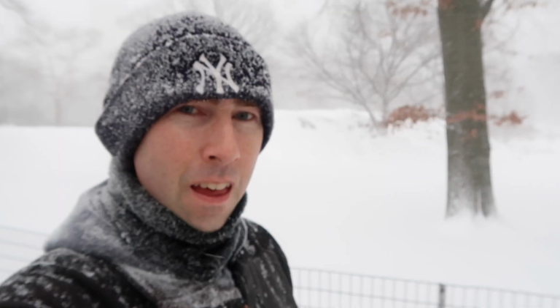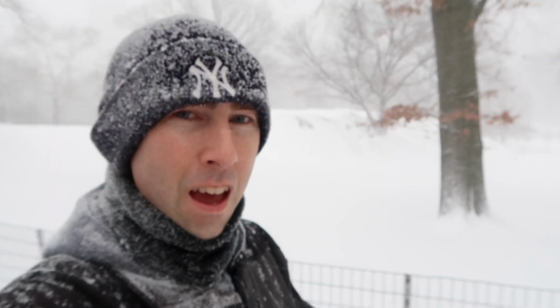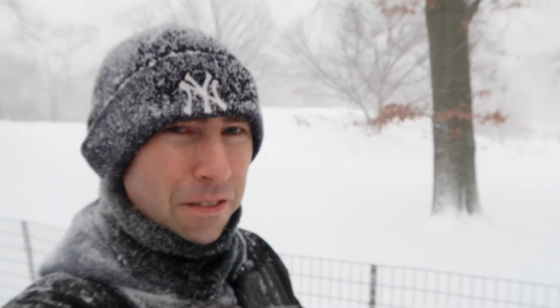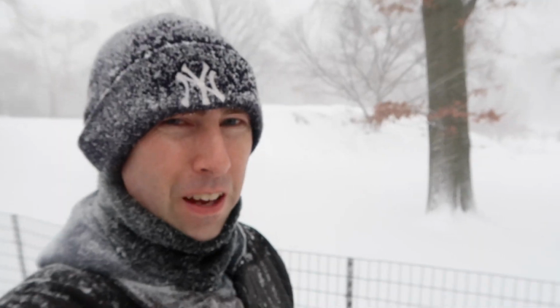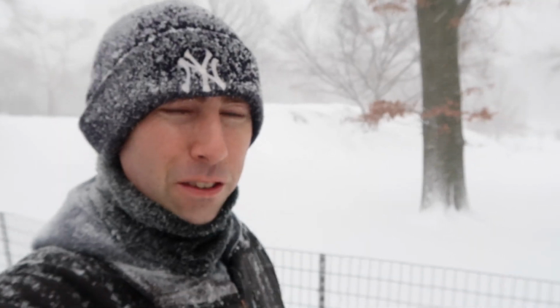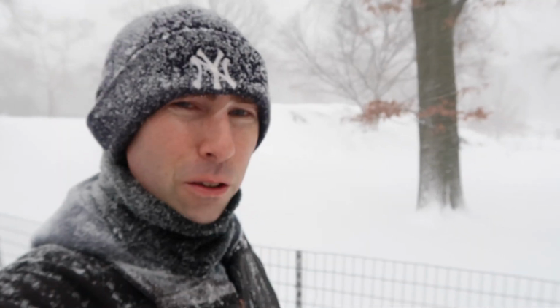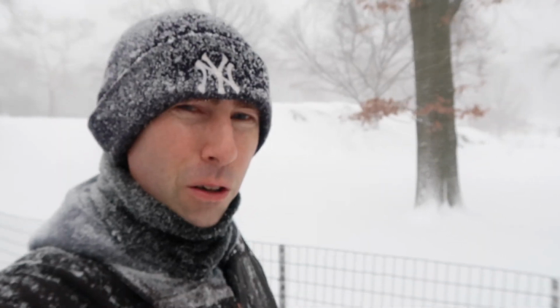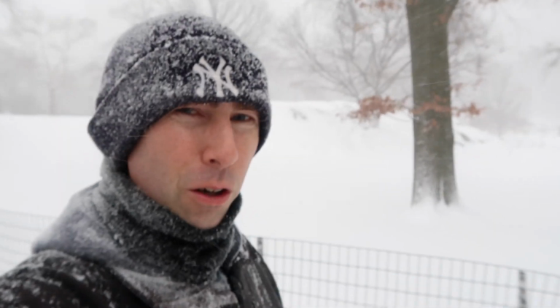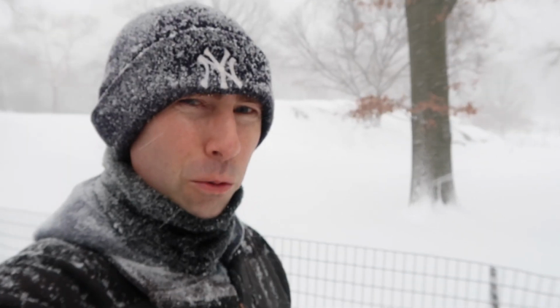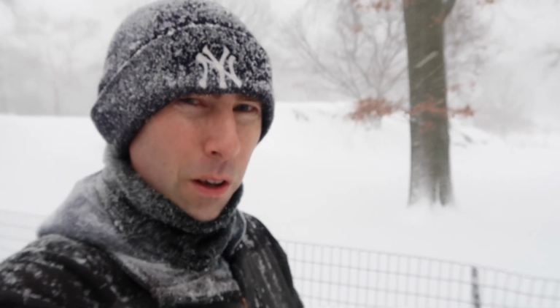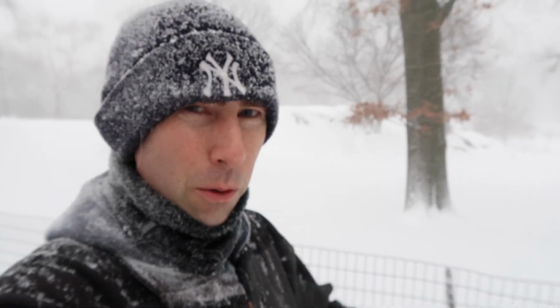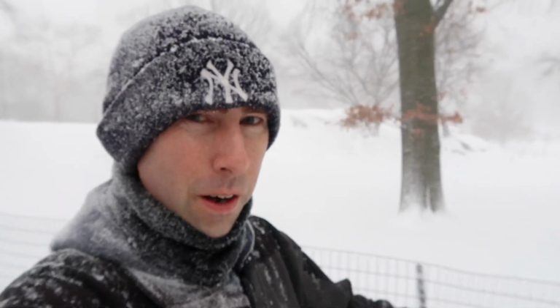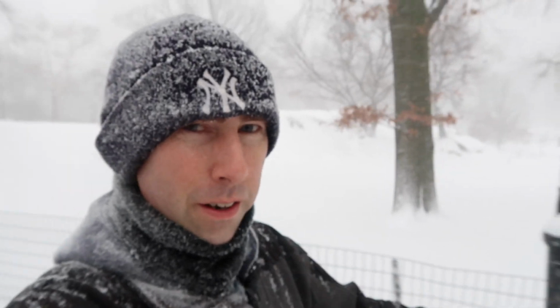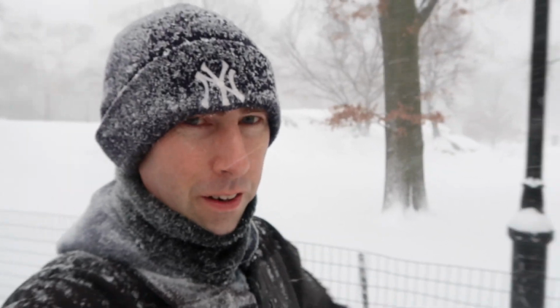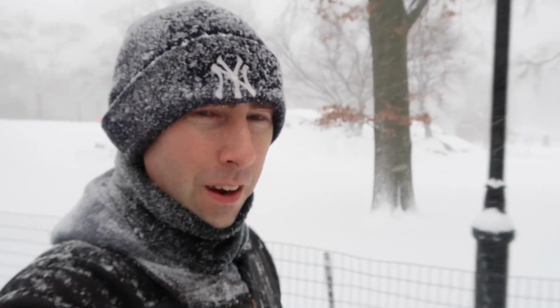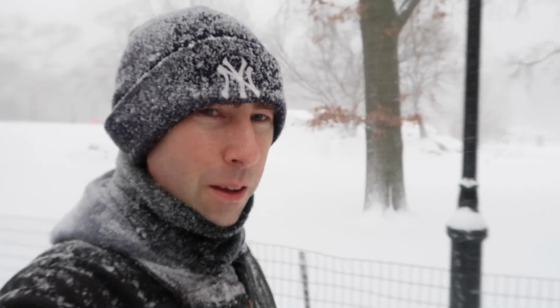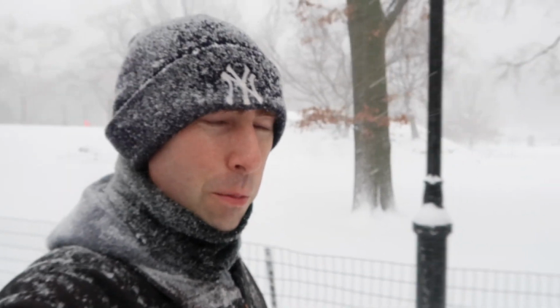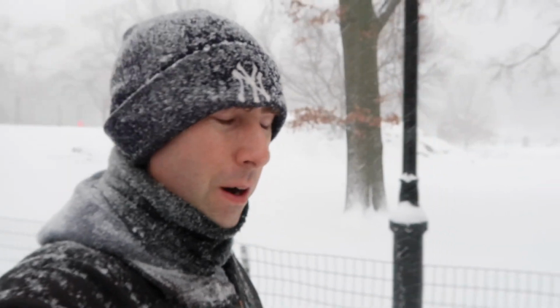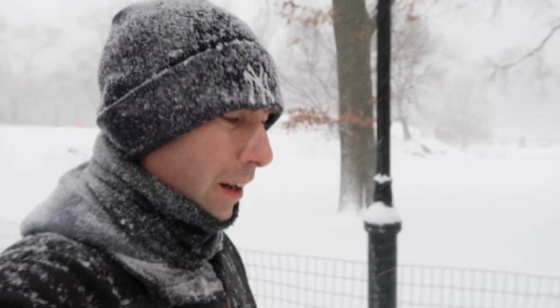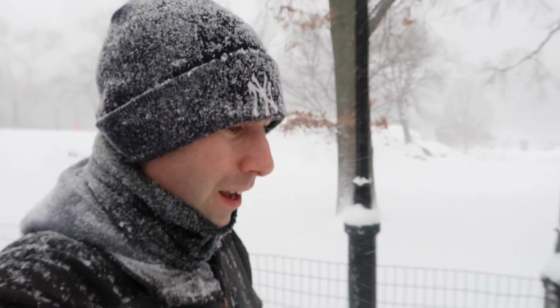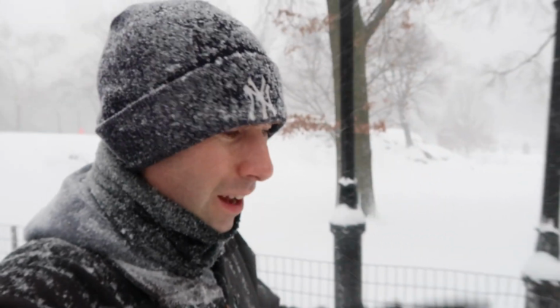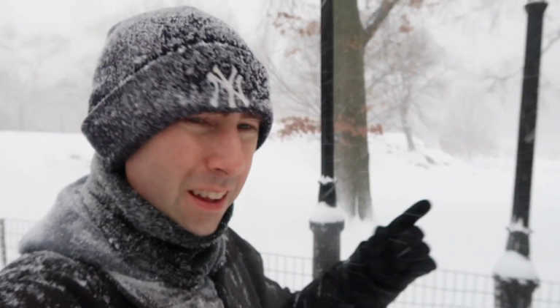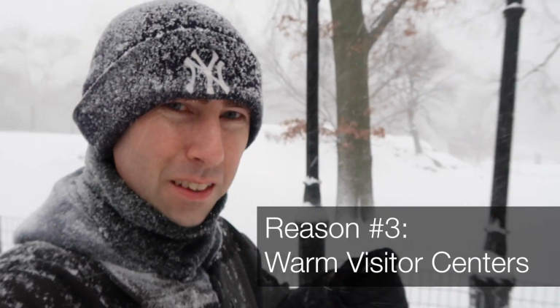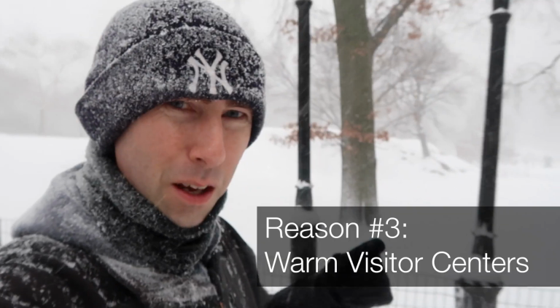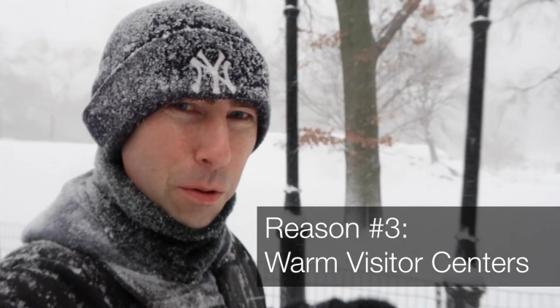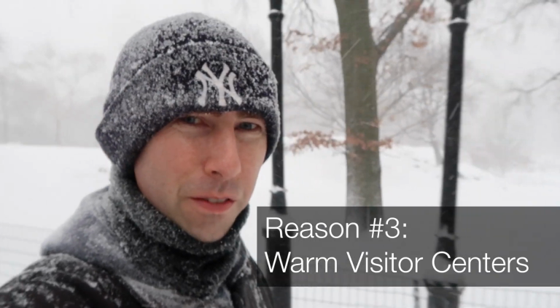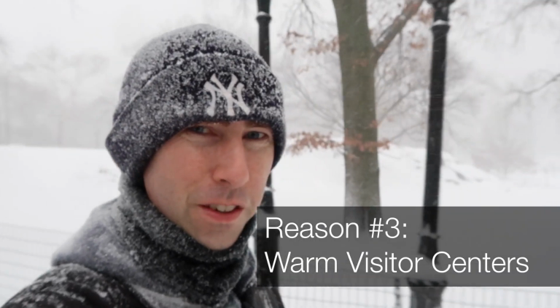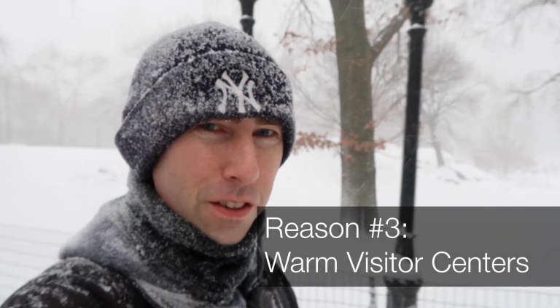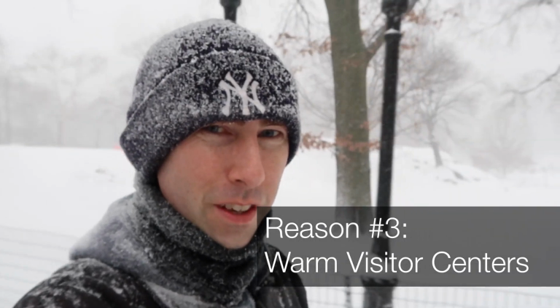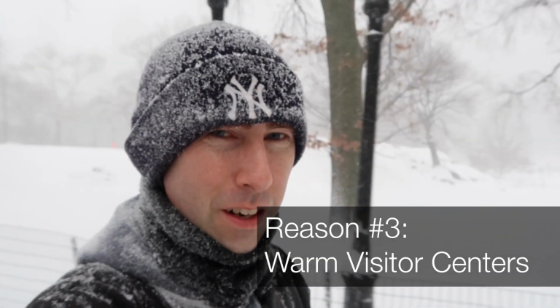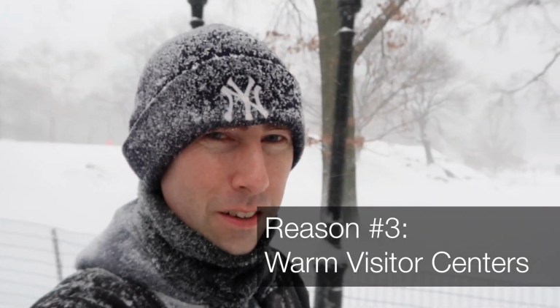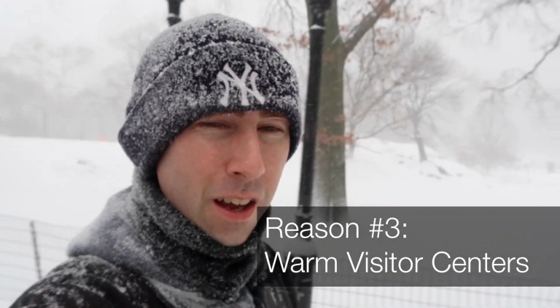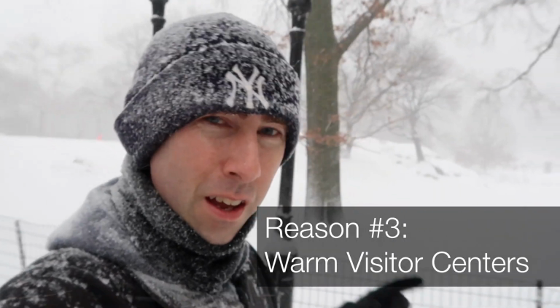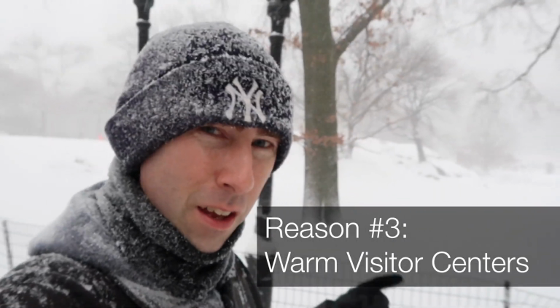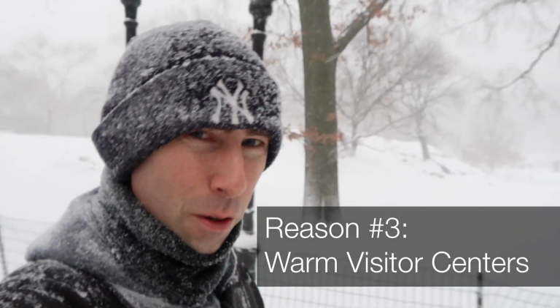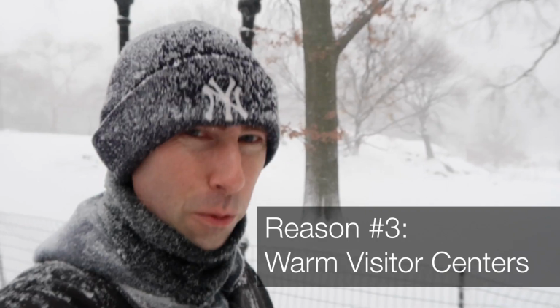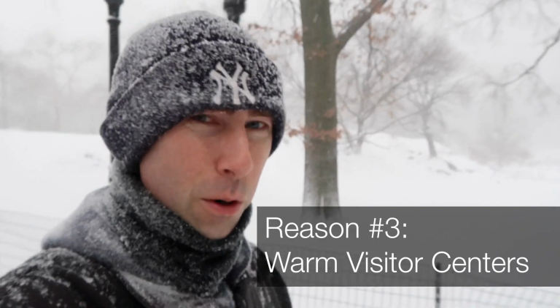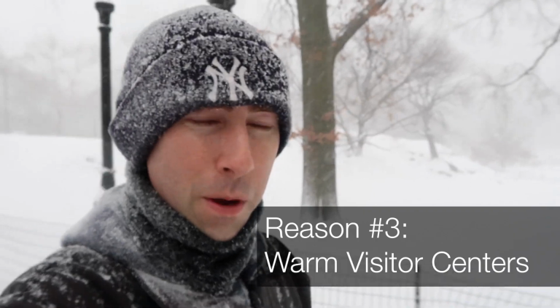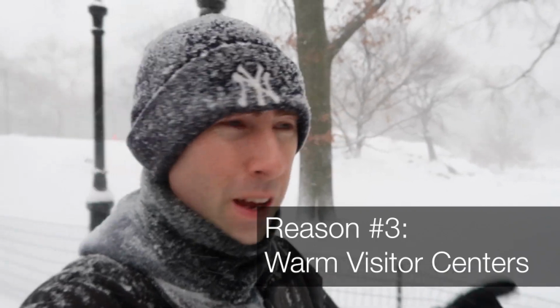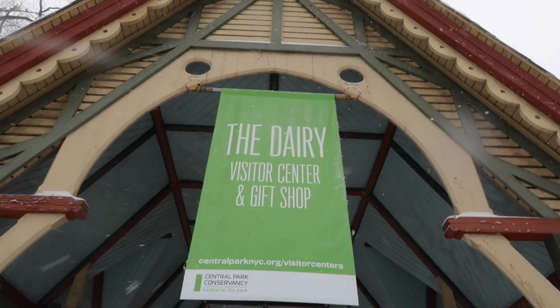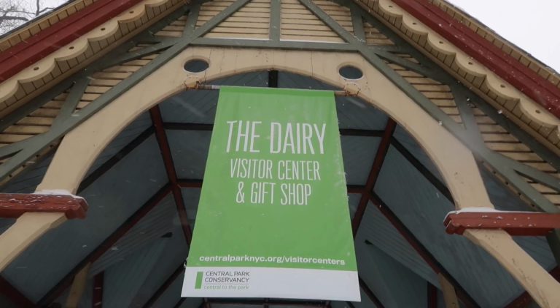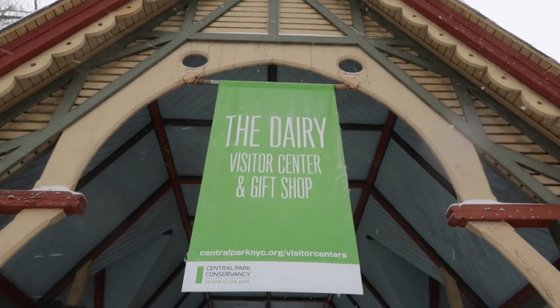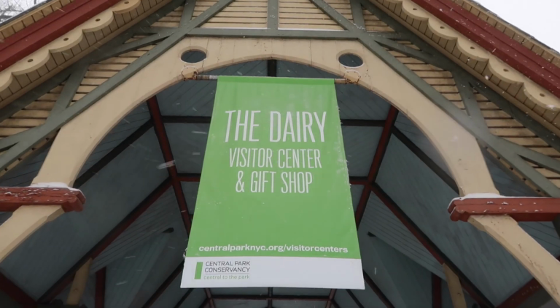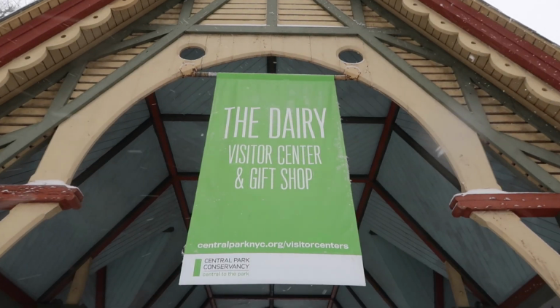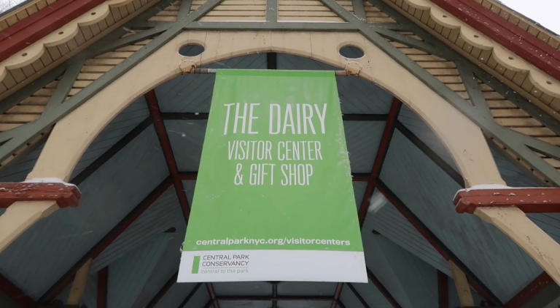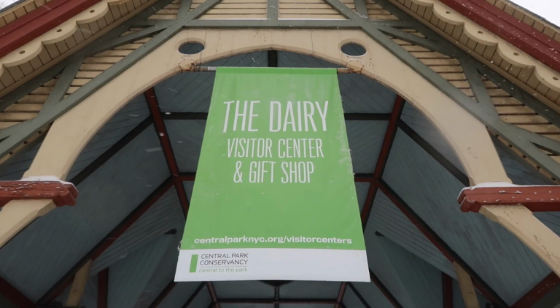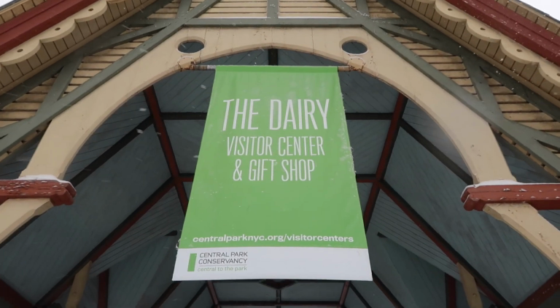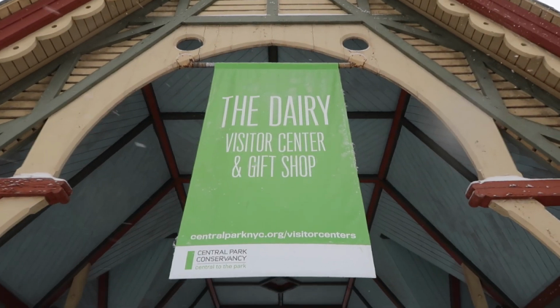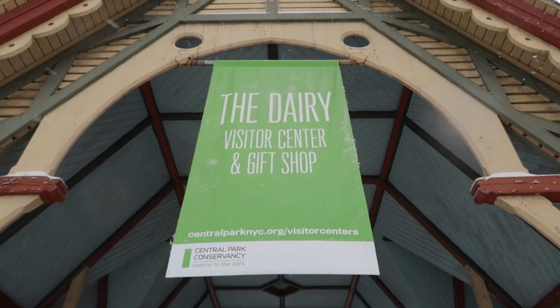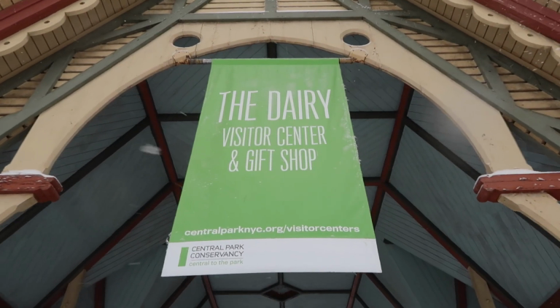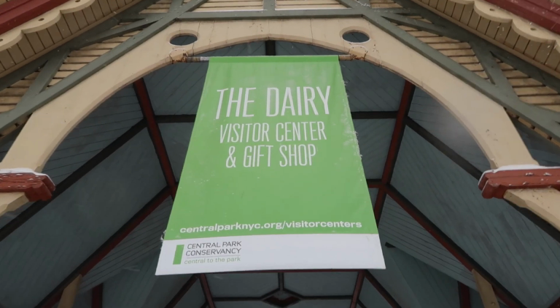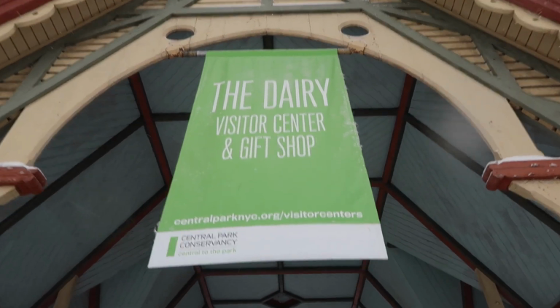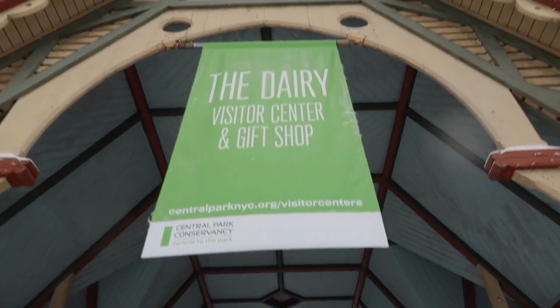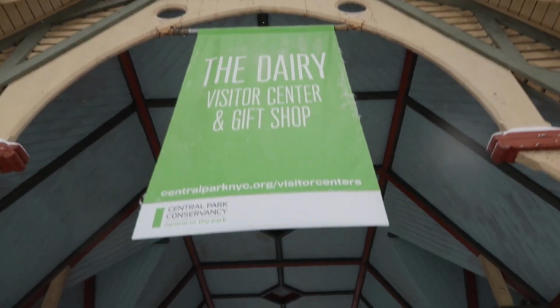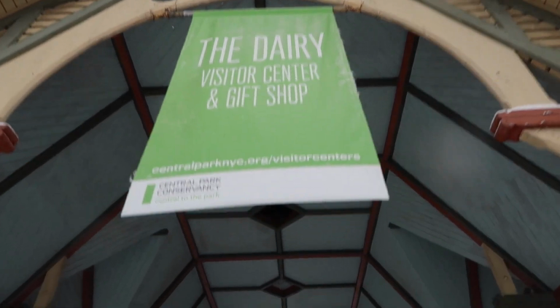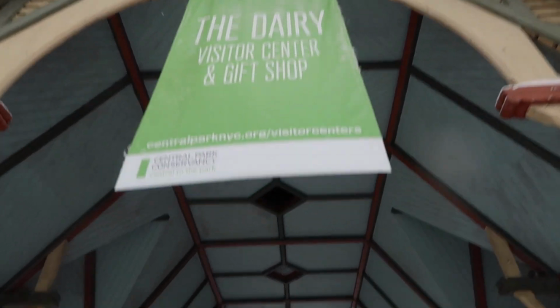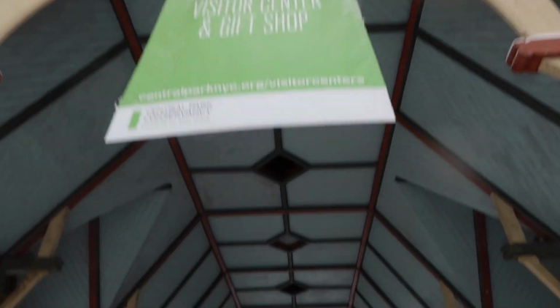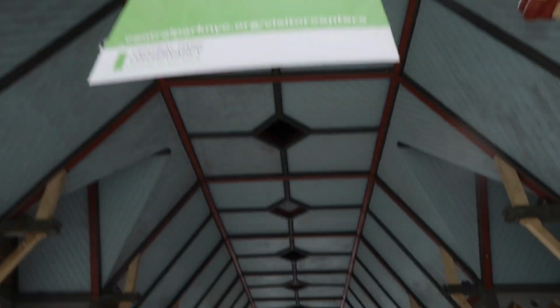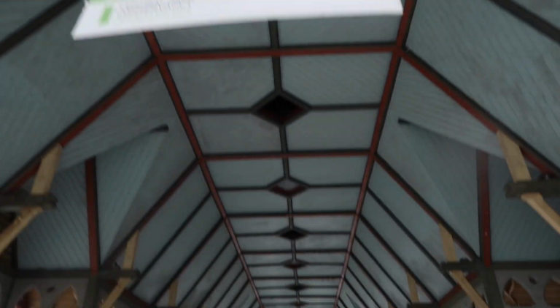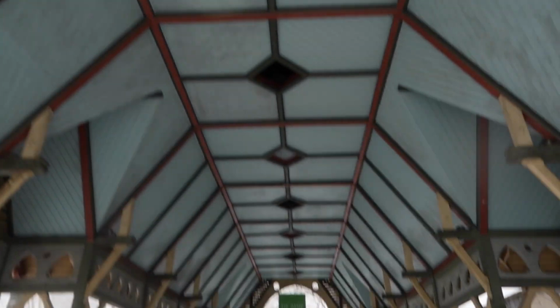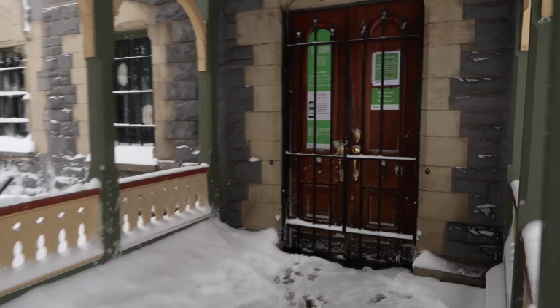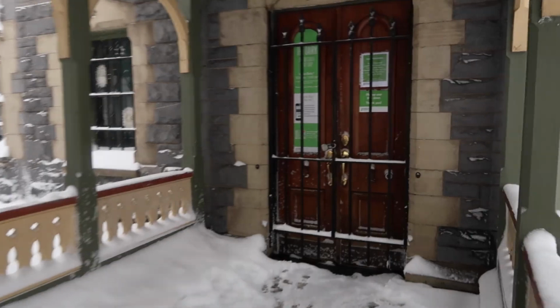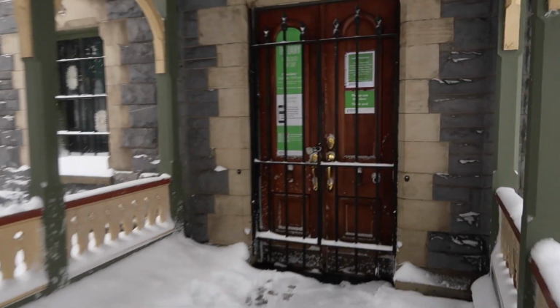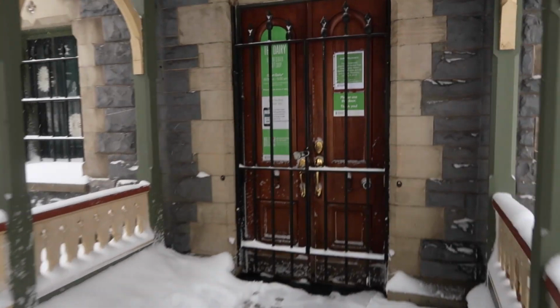If it gets too cold while you're wandering around the park, there are a couple of visitor centers that are warm and have lots of info. Let's check out the Dairy right now.